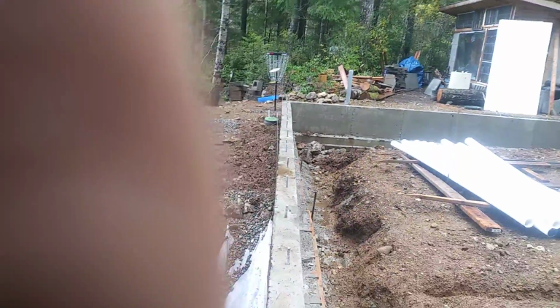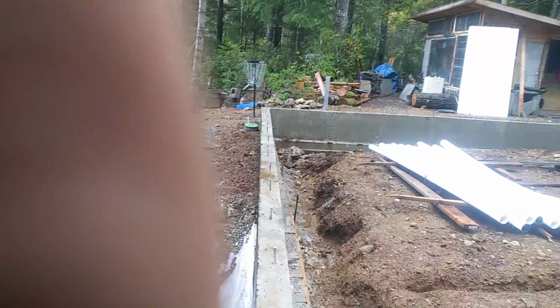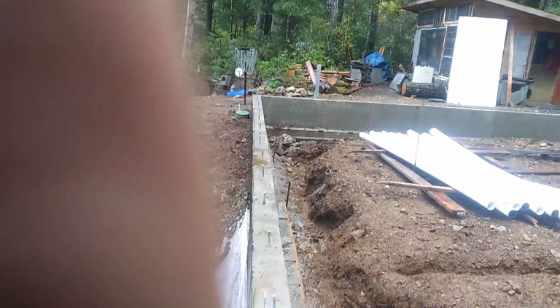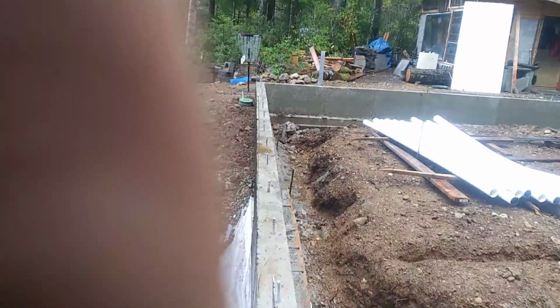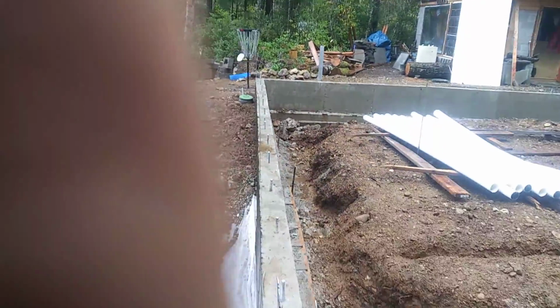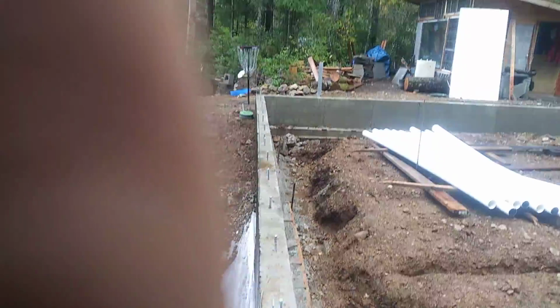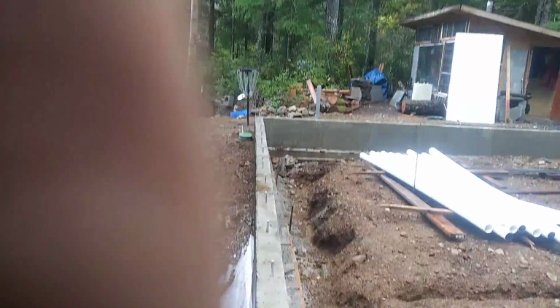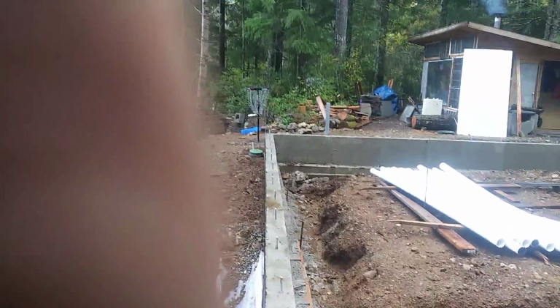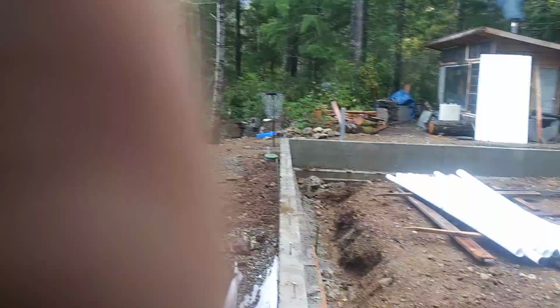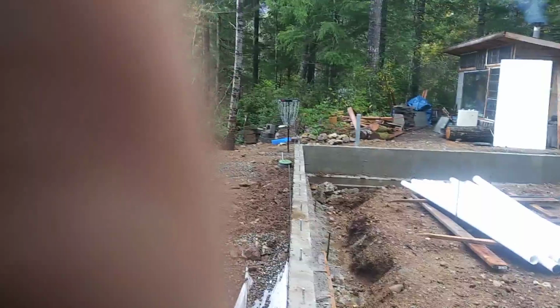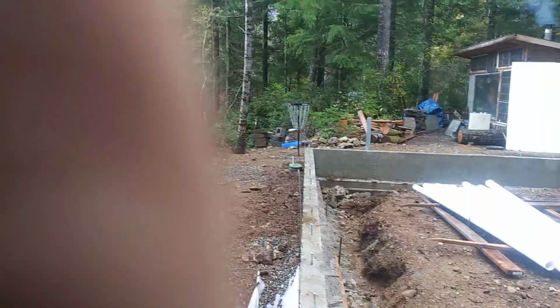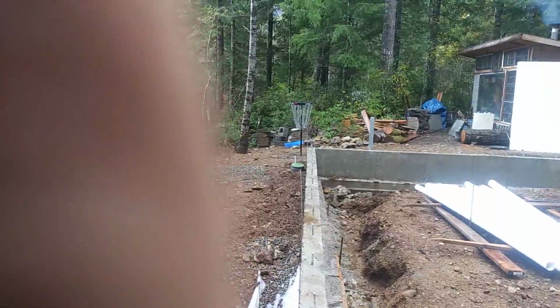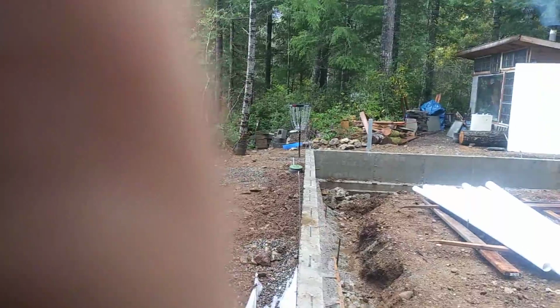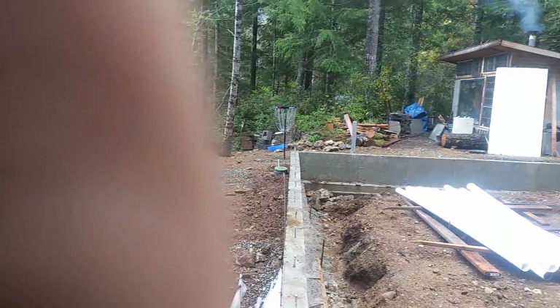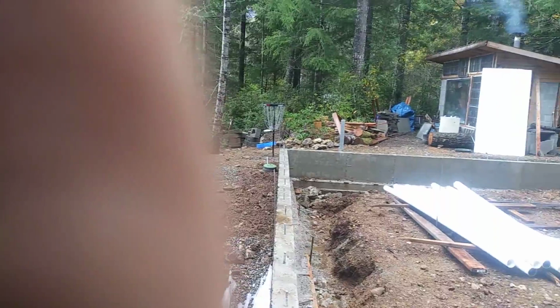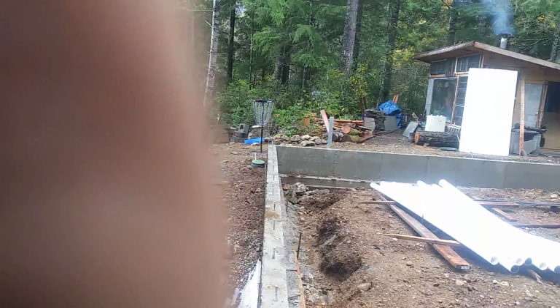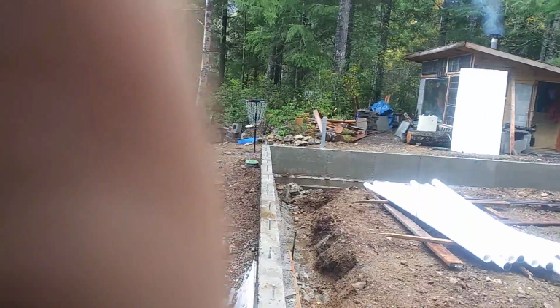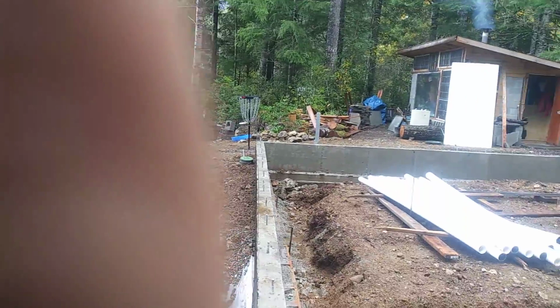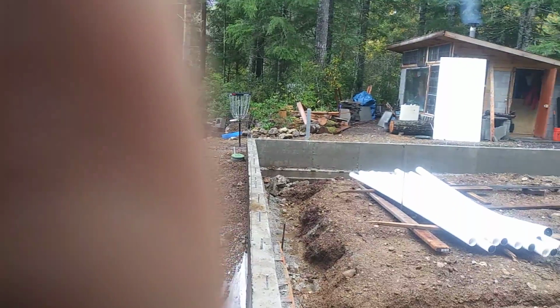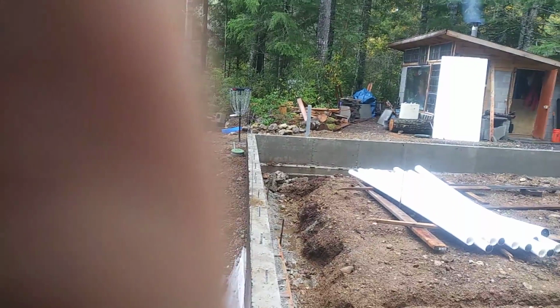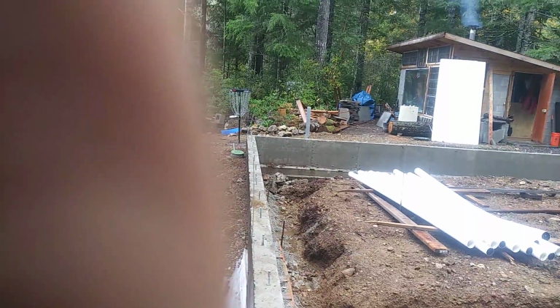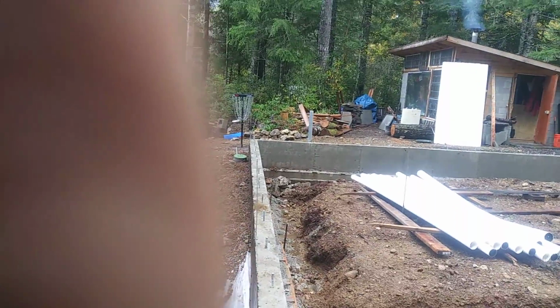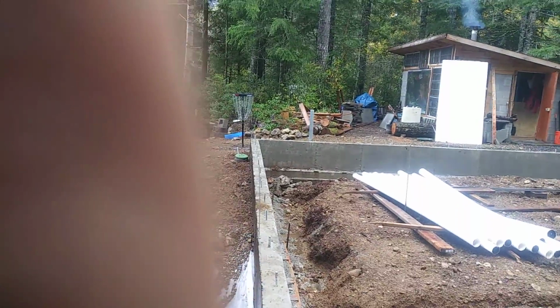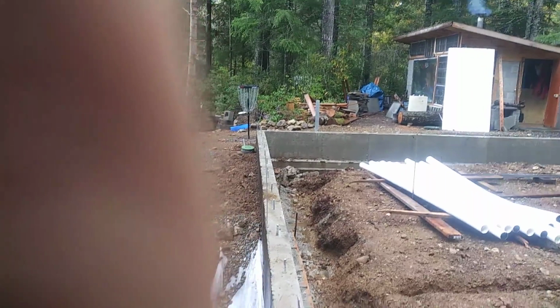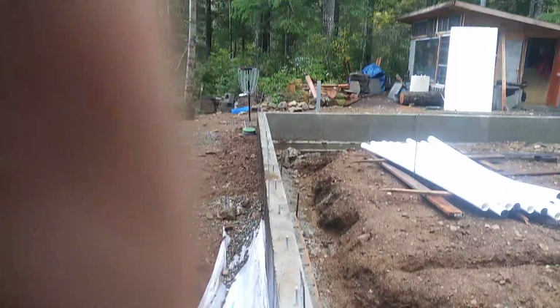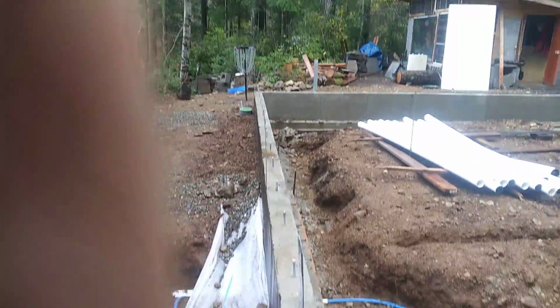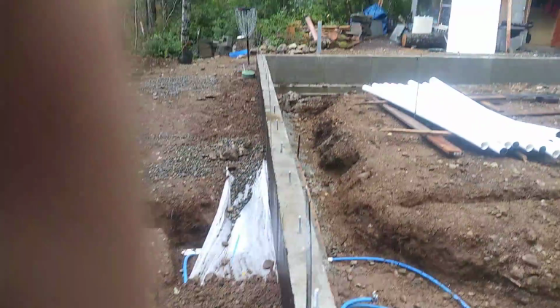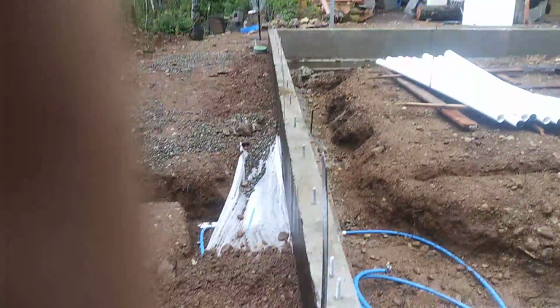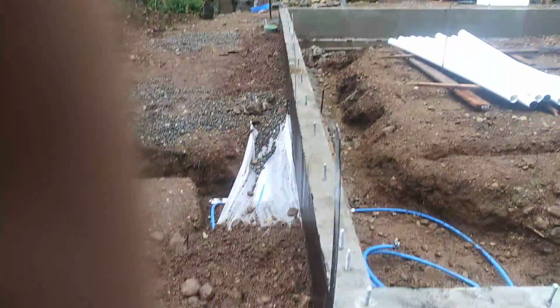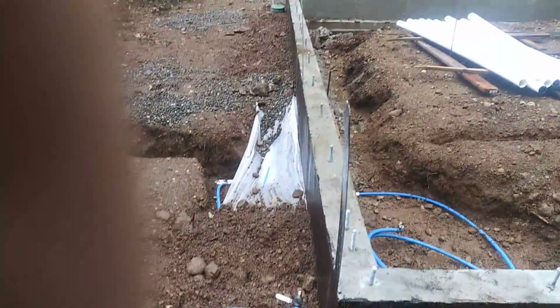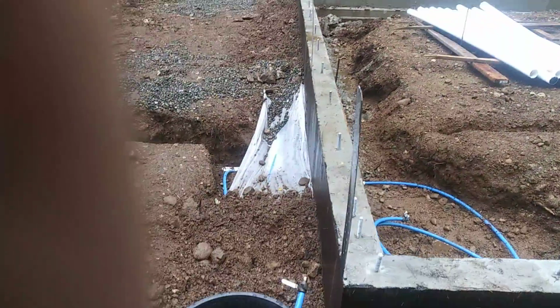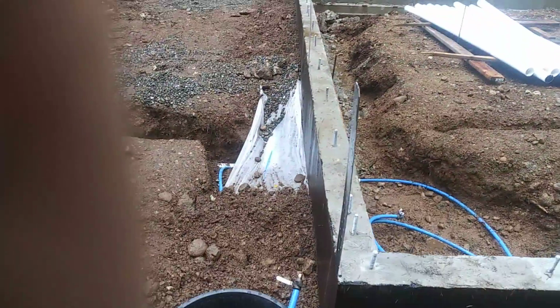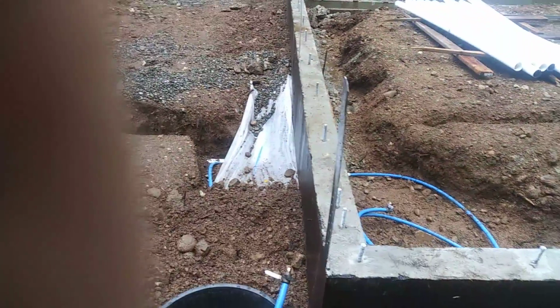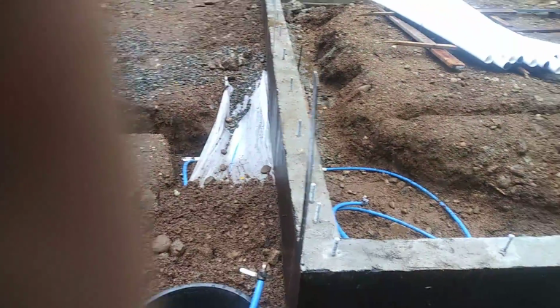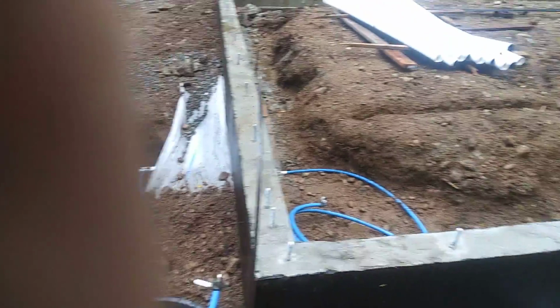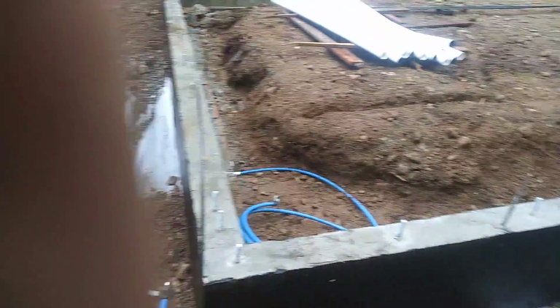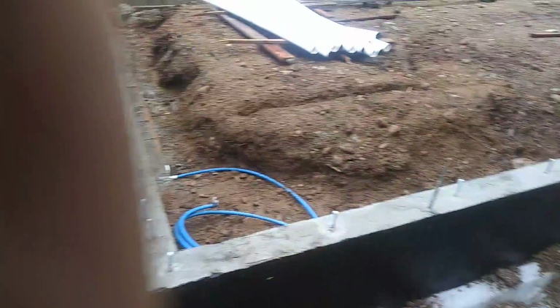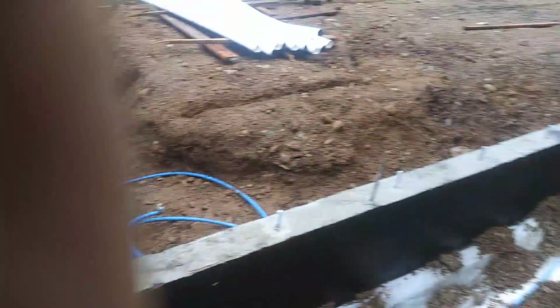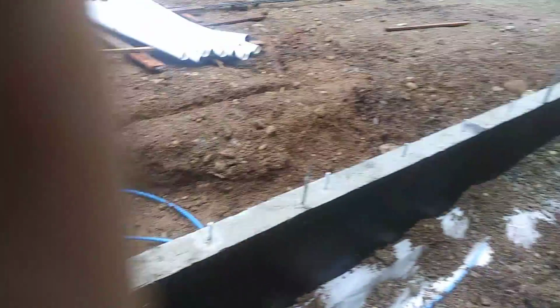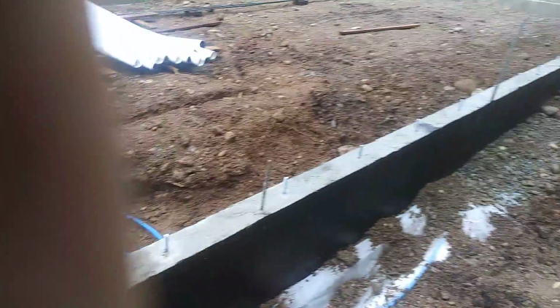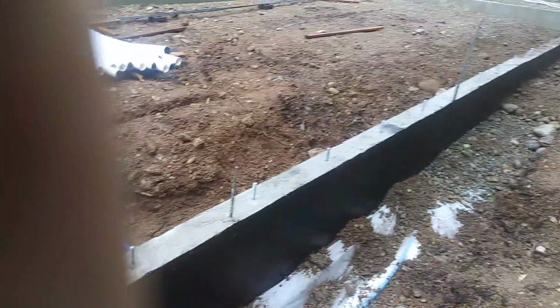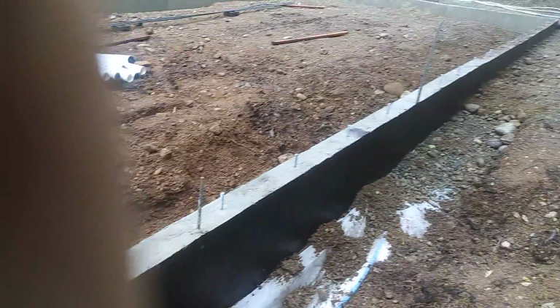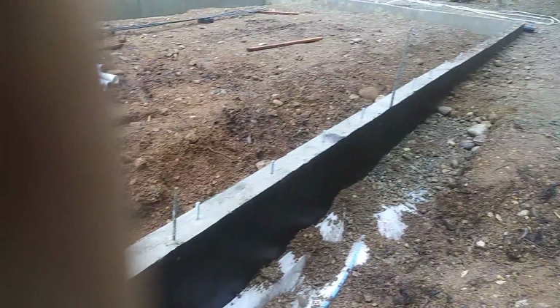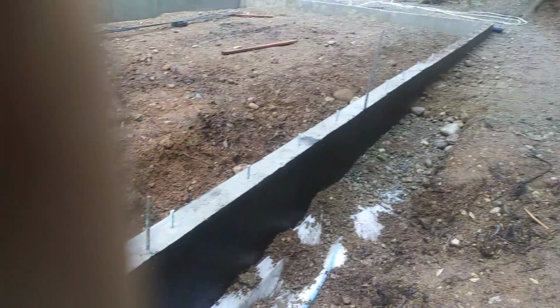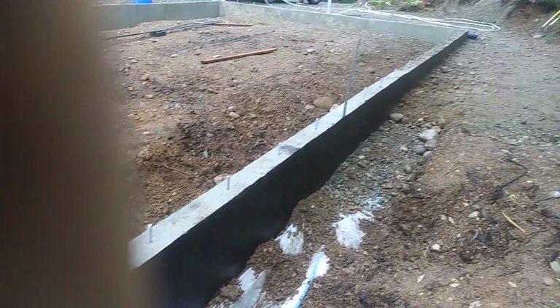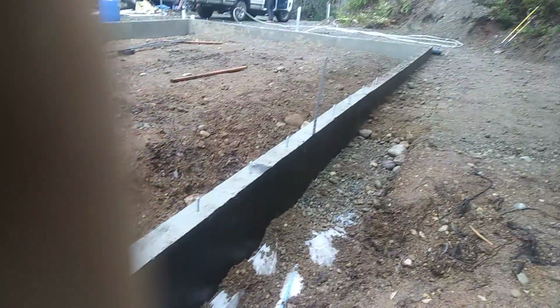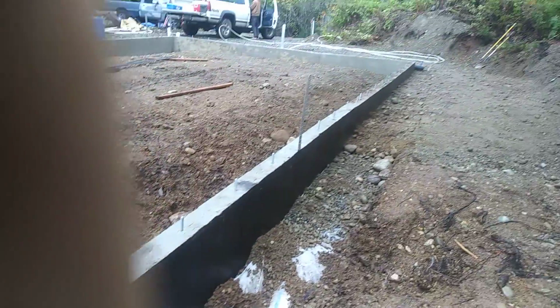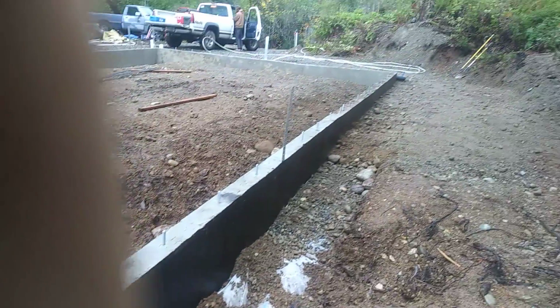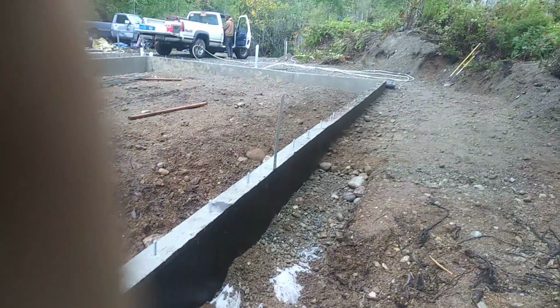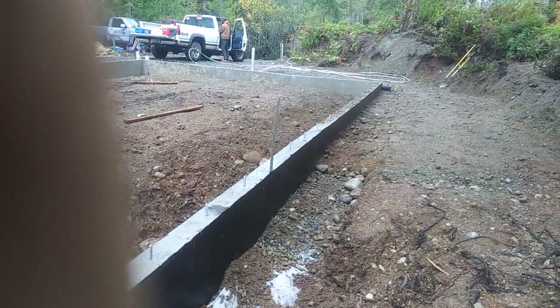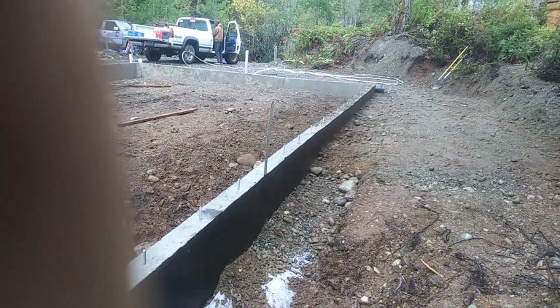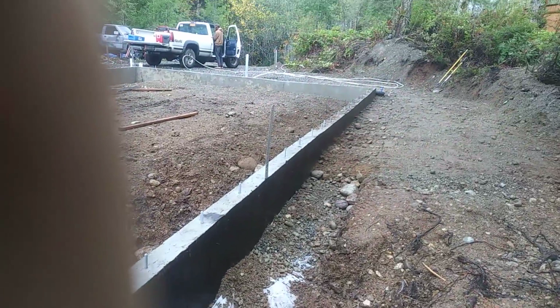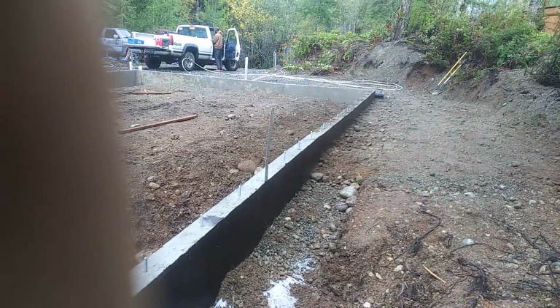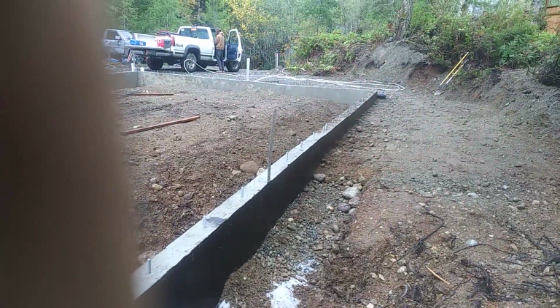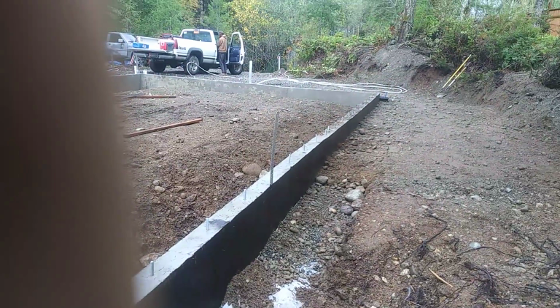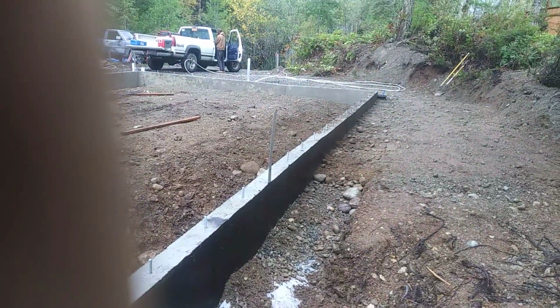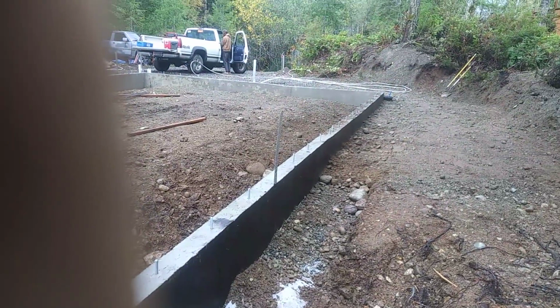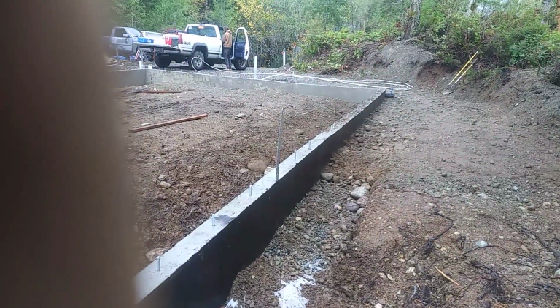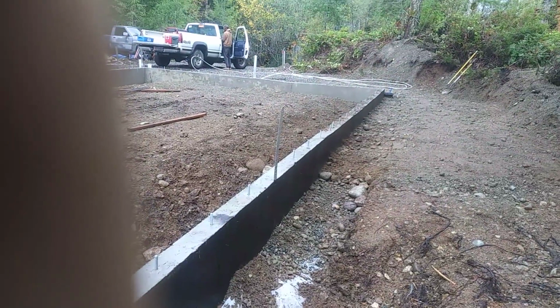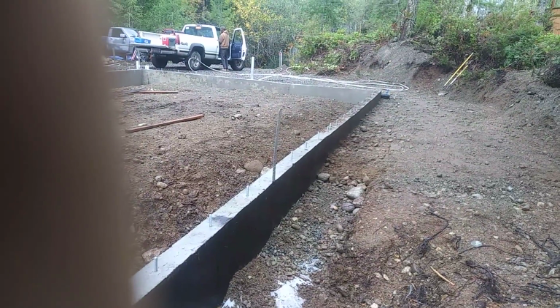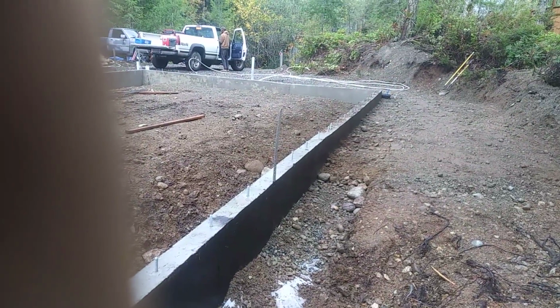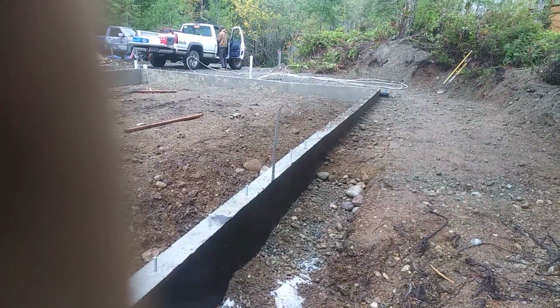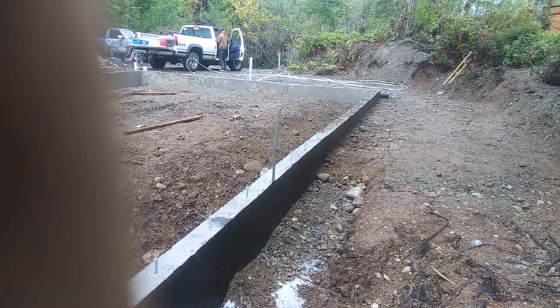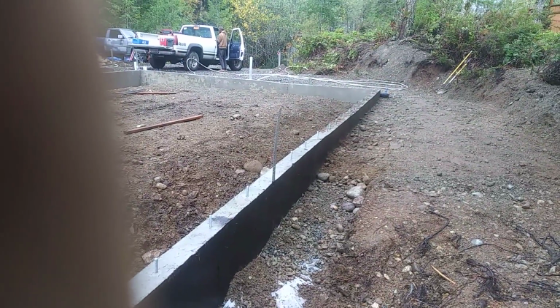Bam. Thanks for watching, have a great day. That's the garden experience — like, share, and subscribe. Thanks for watching, make sure to subscribe.